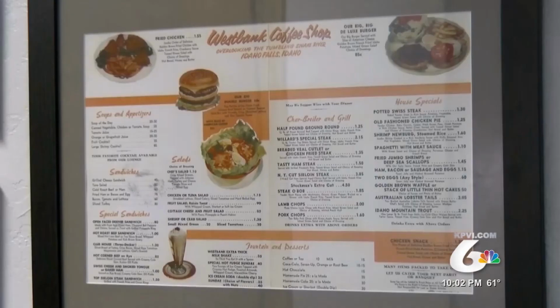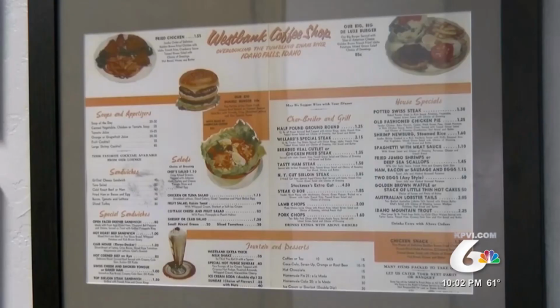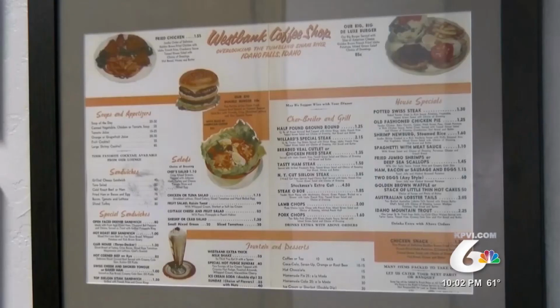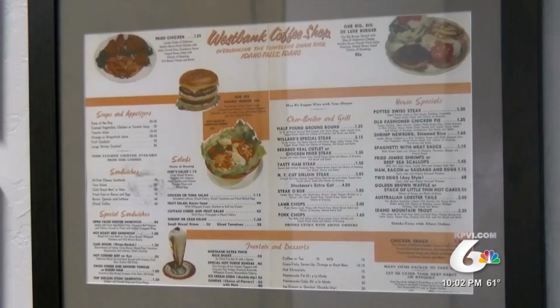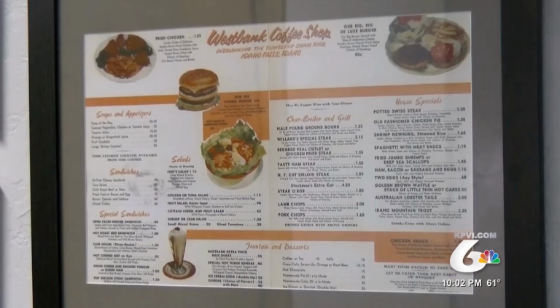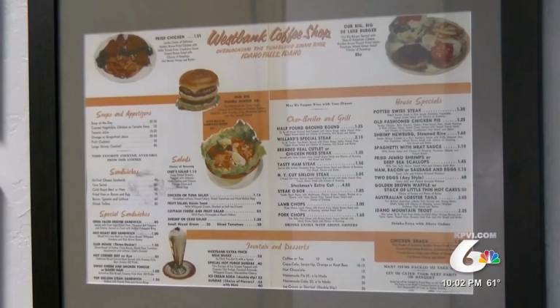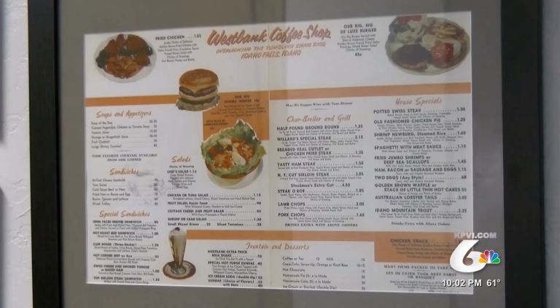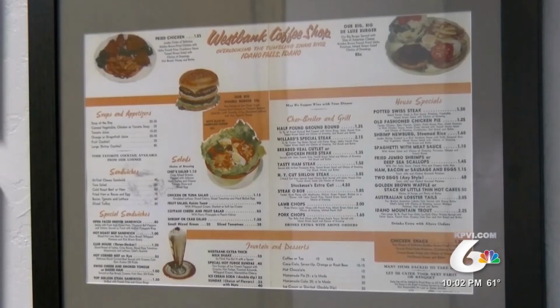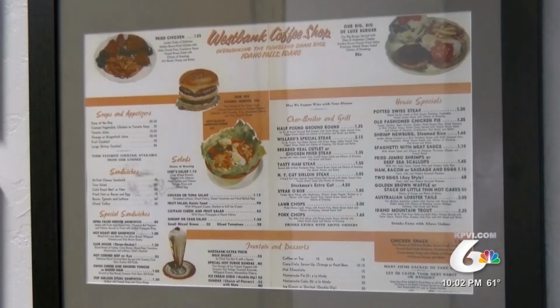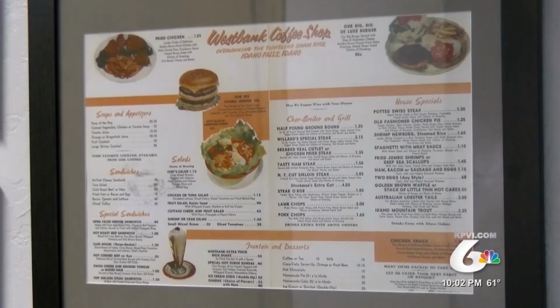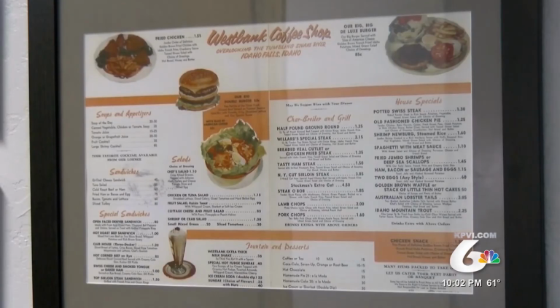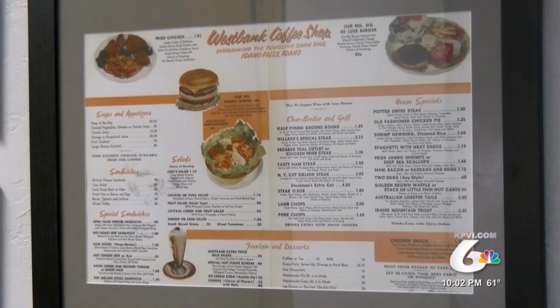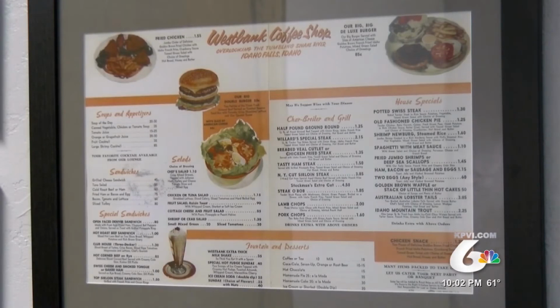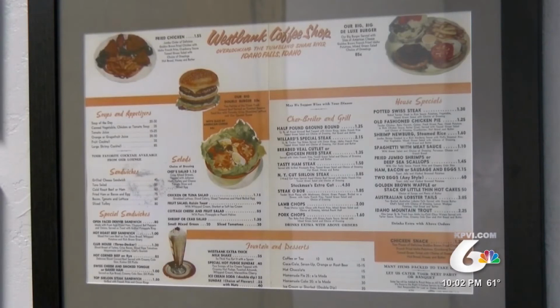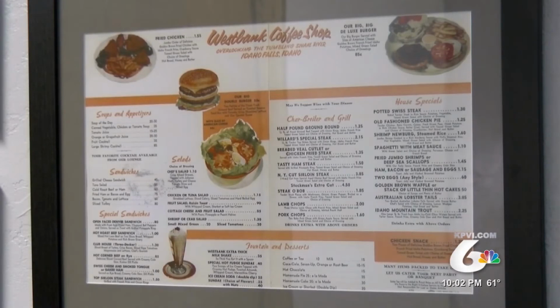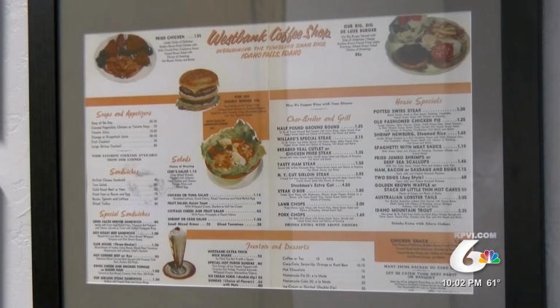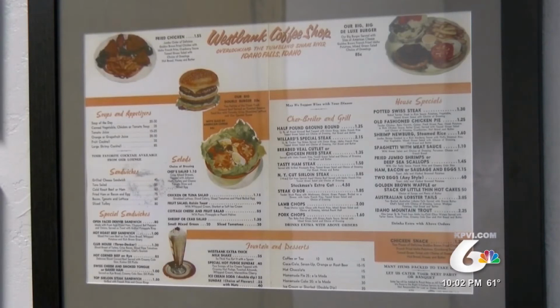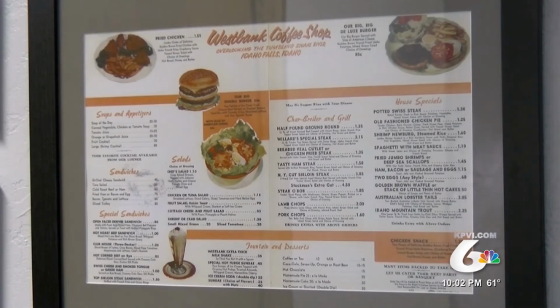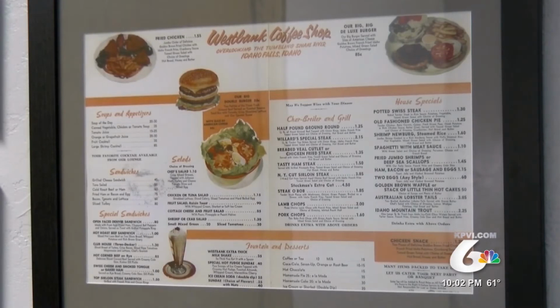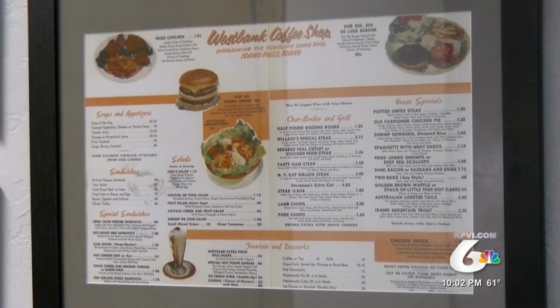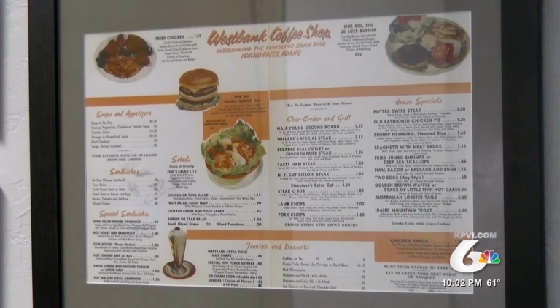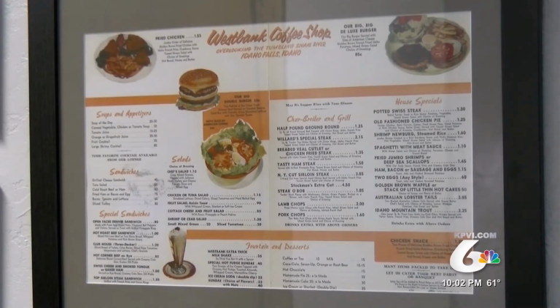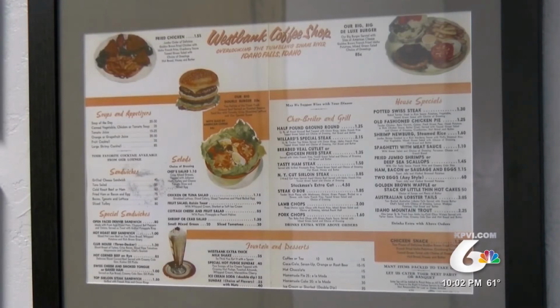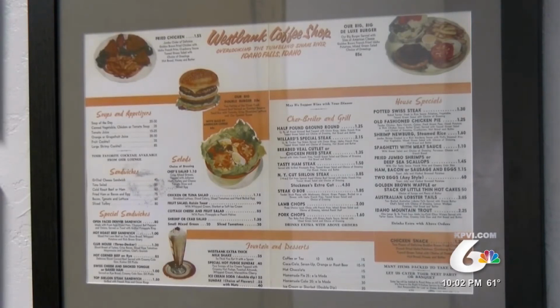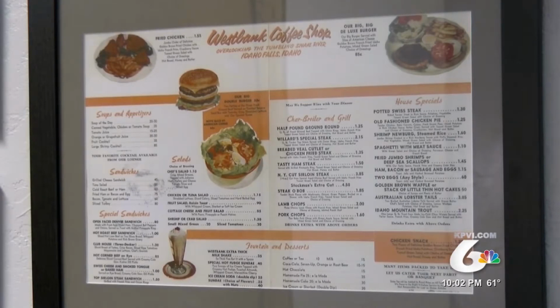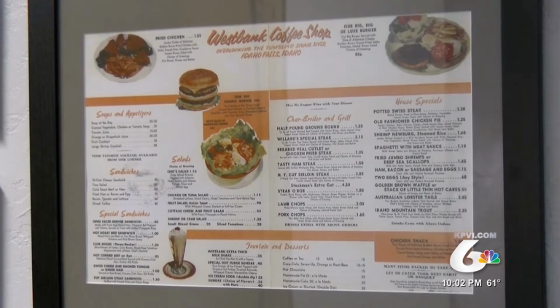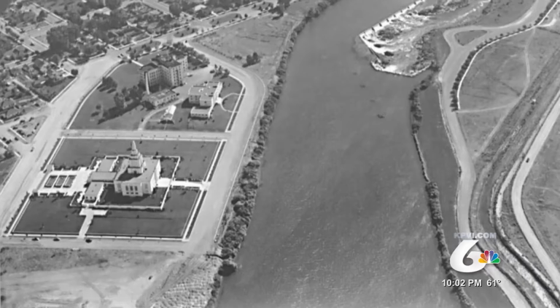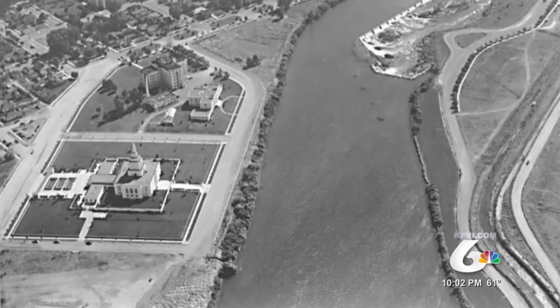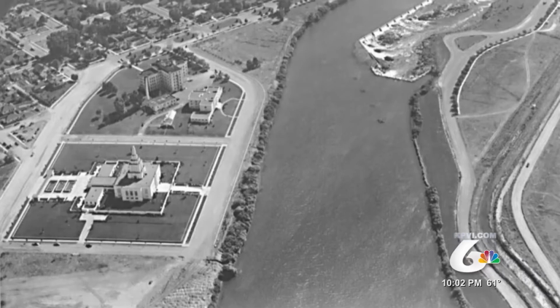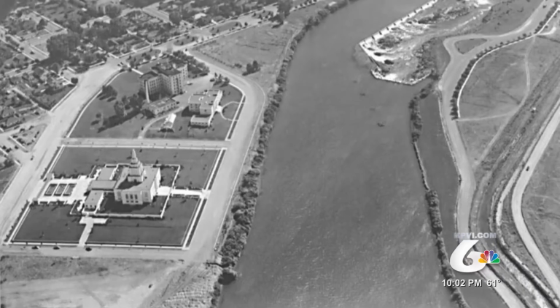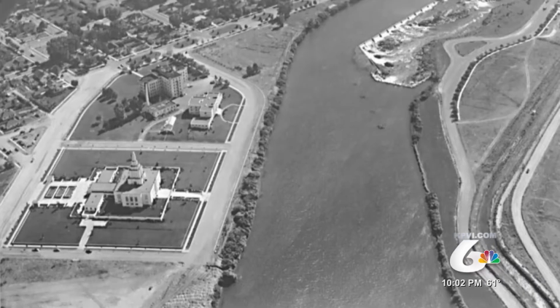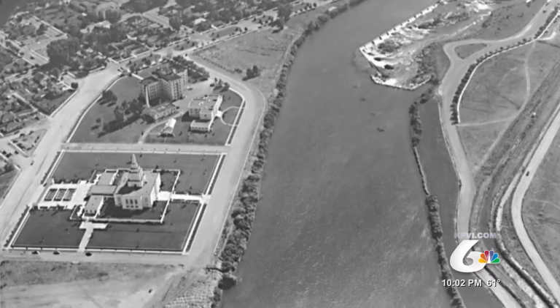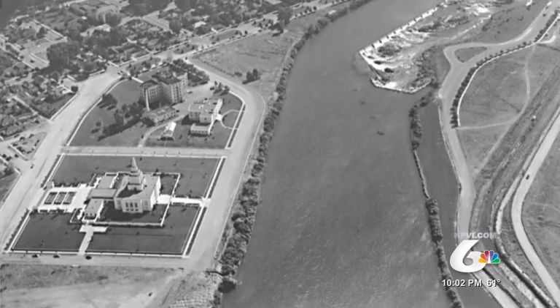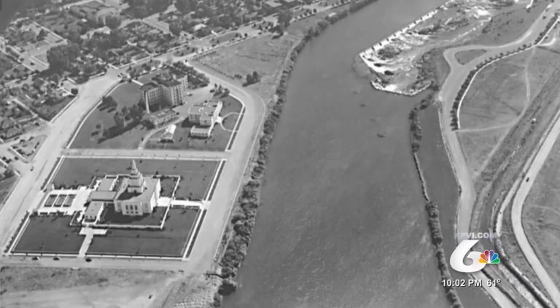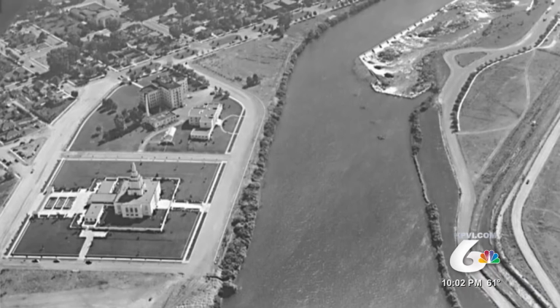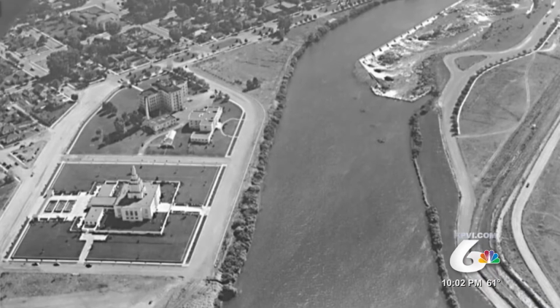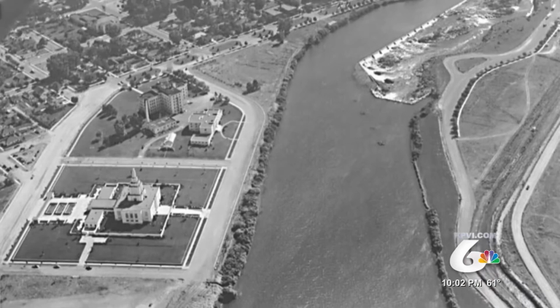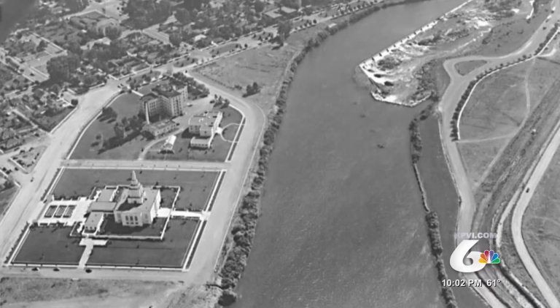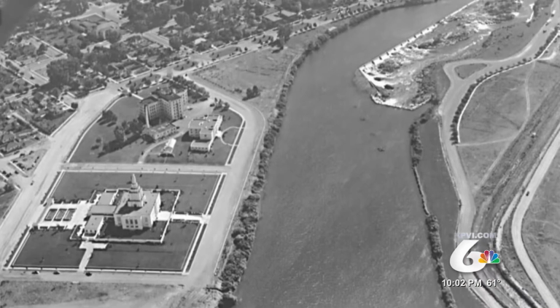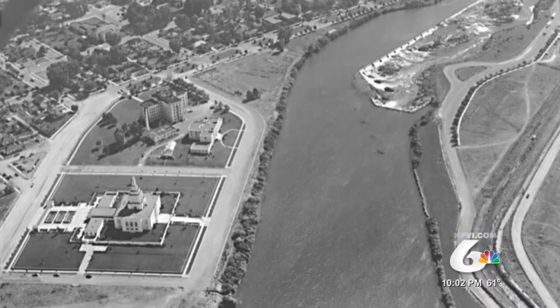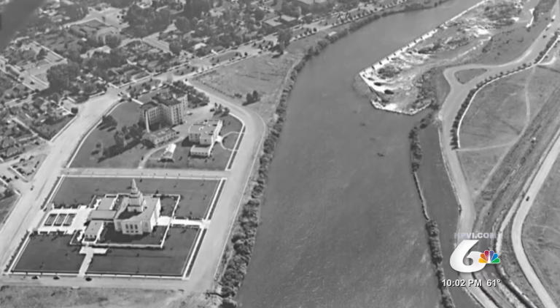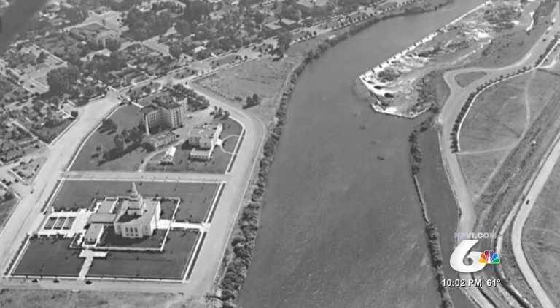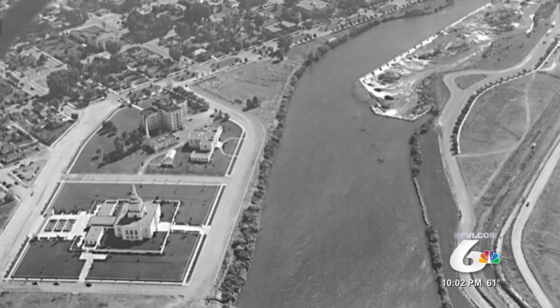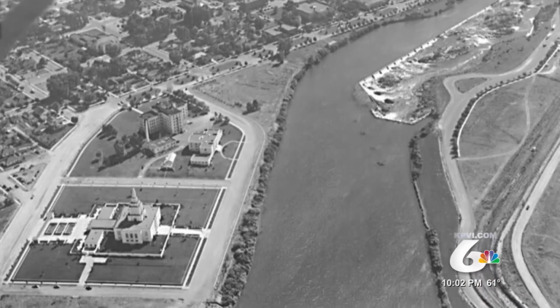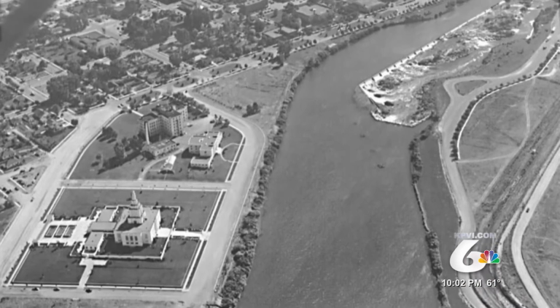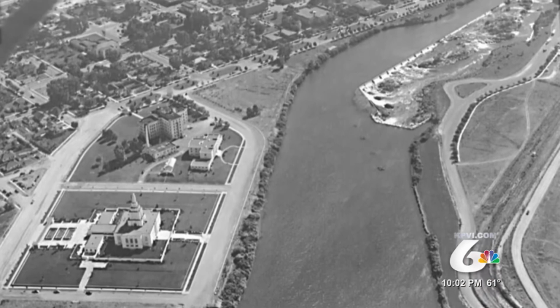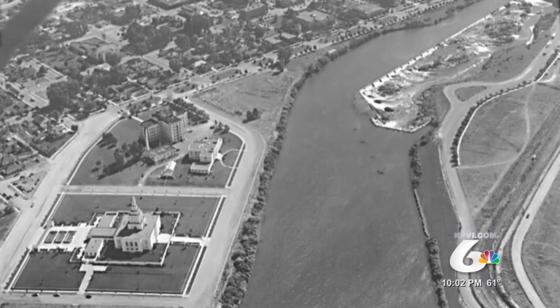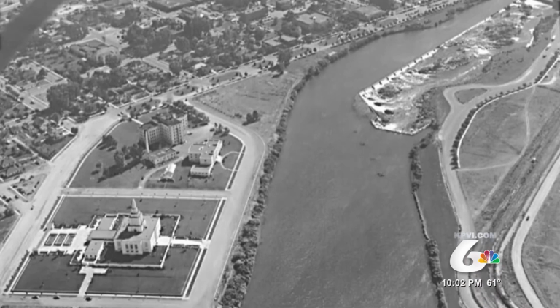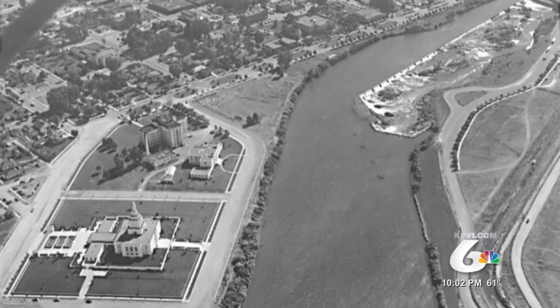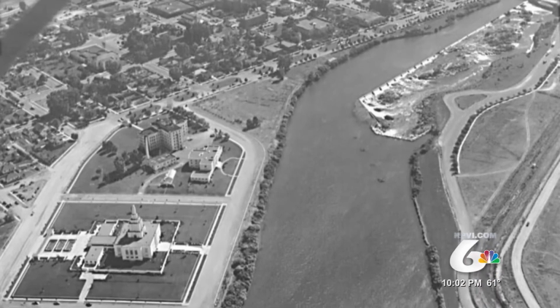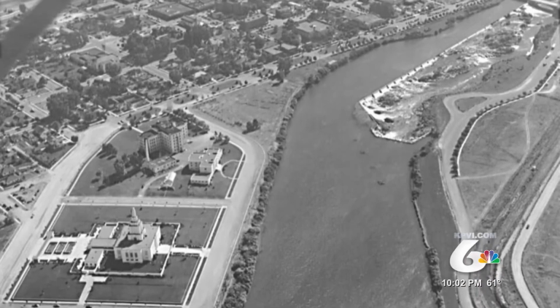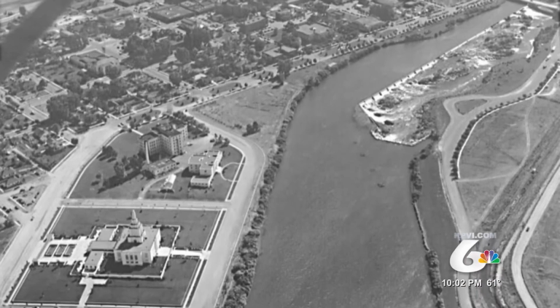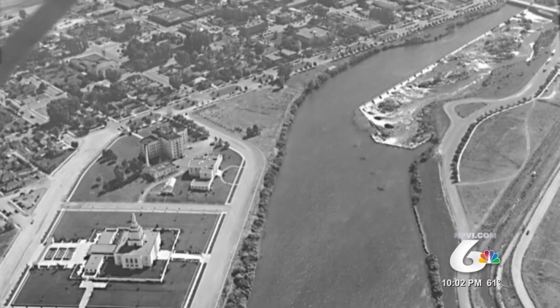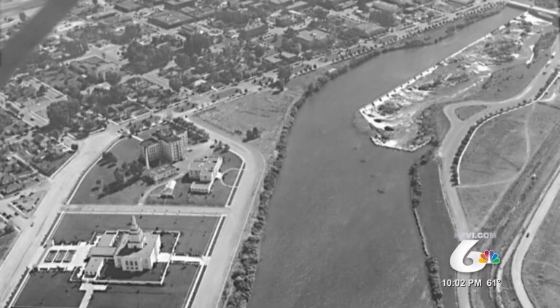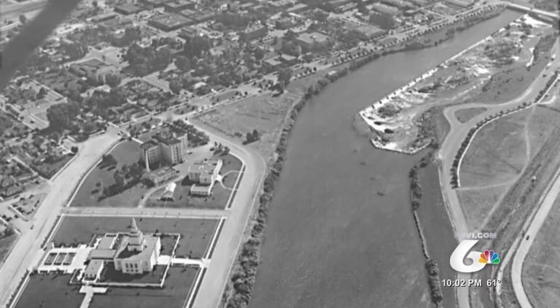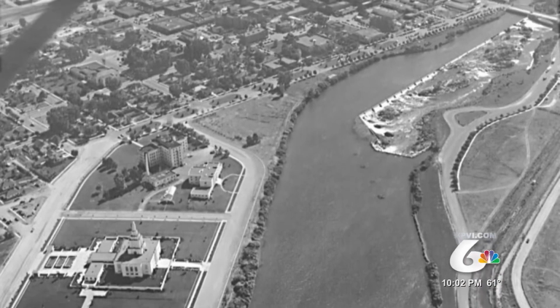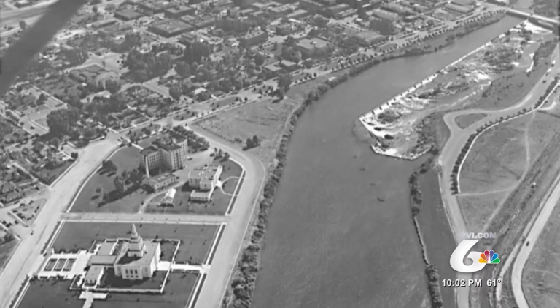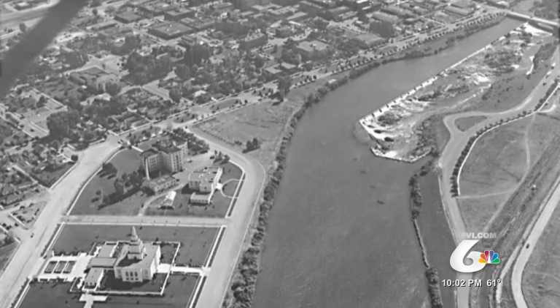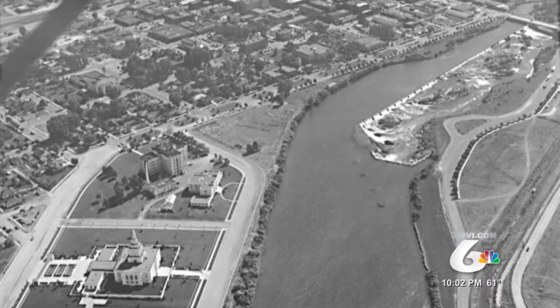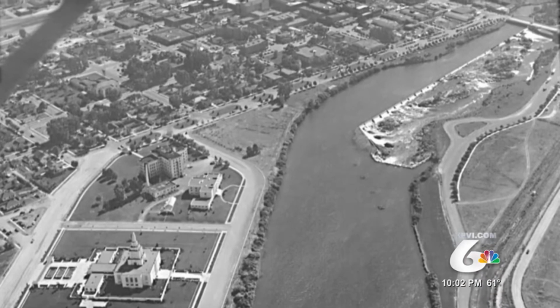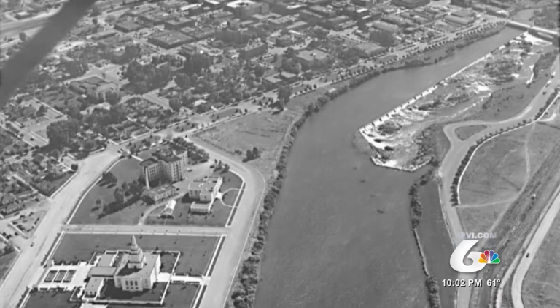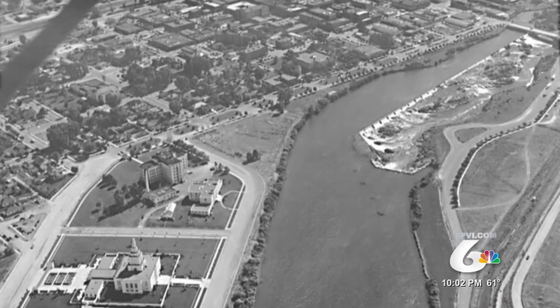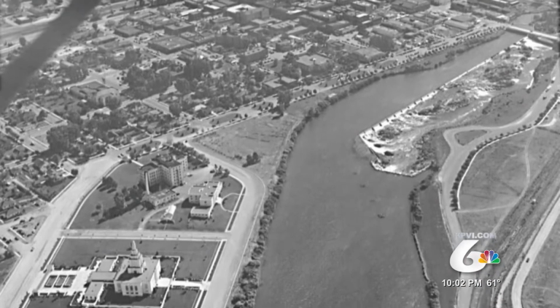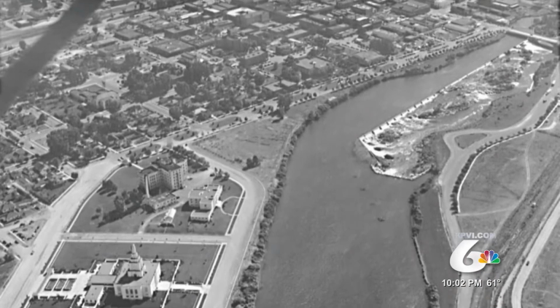His family has a long history in the area. Before owning the West Bank, they sold farming equipment along the Snake River.